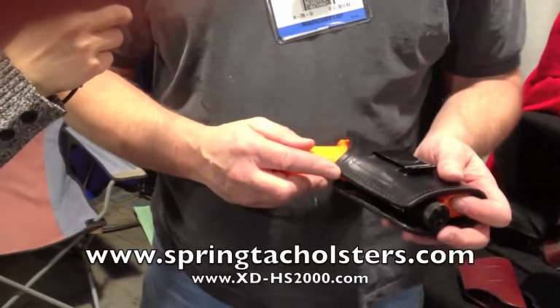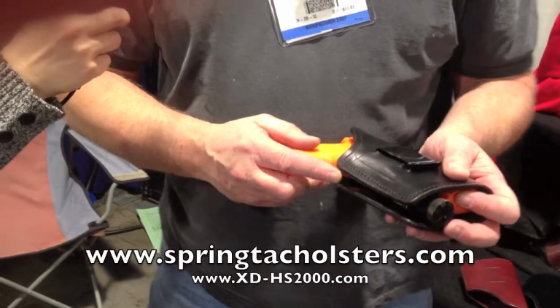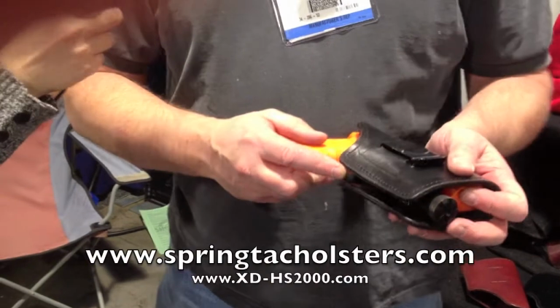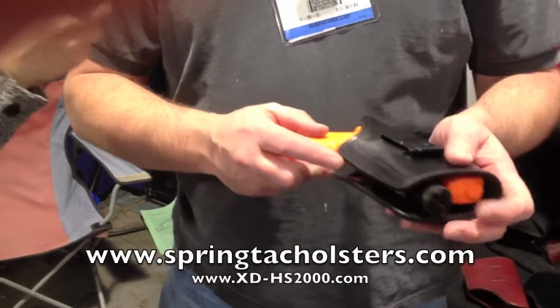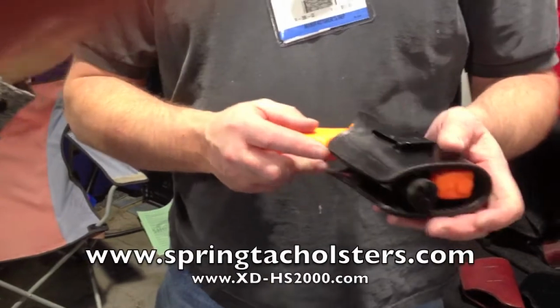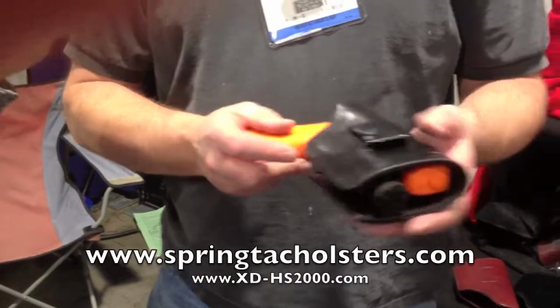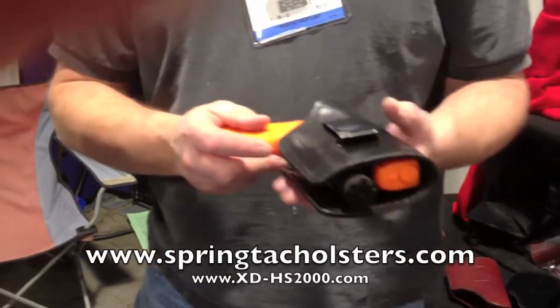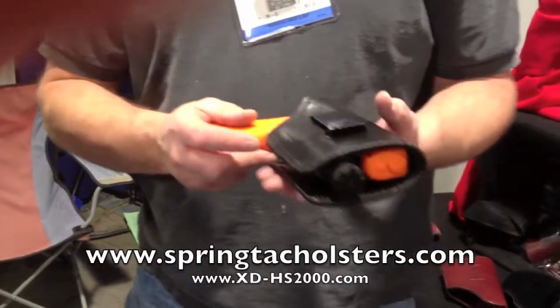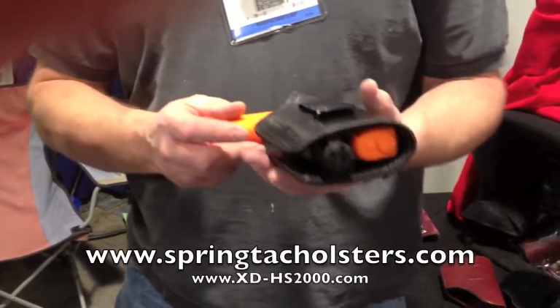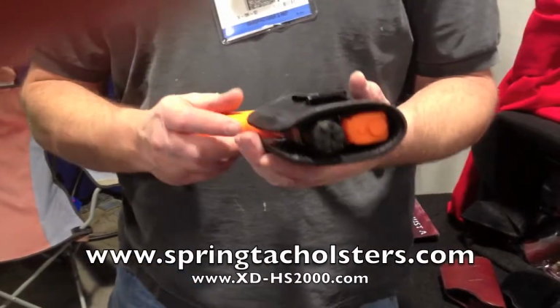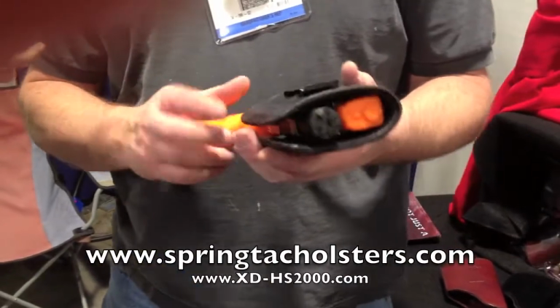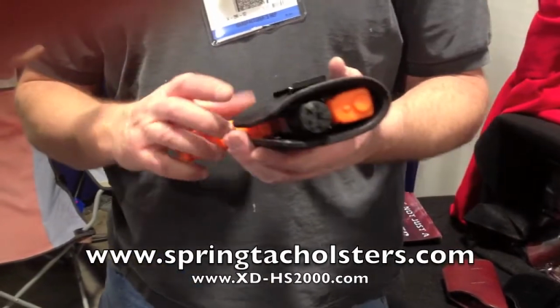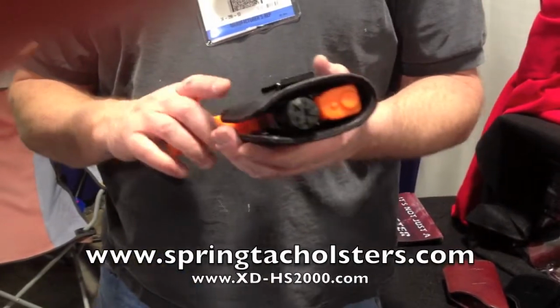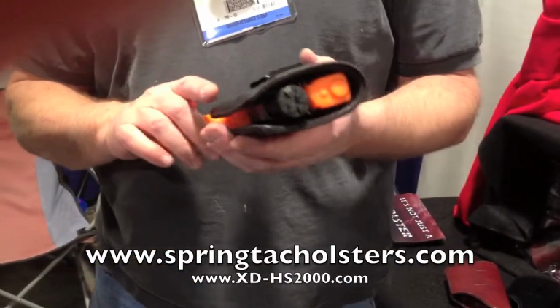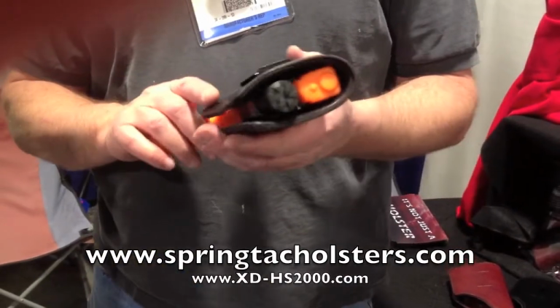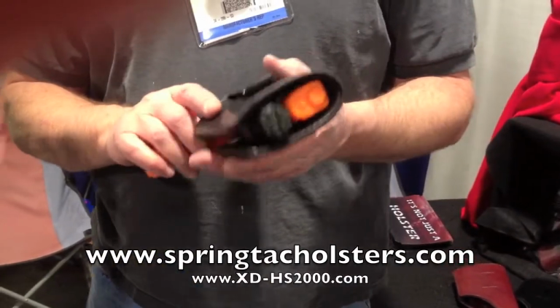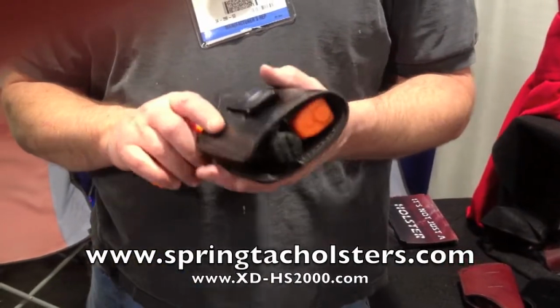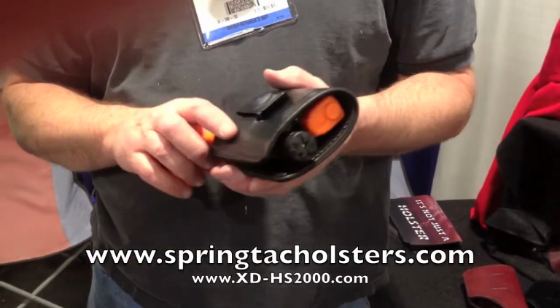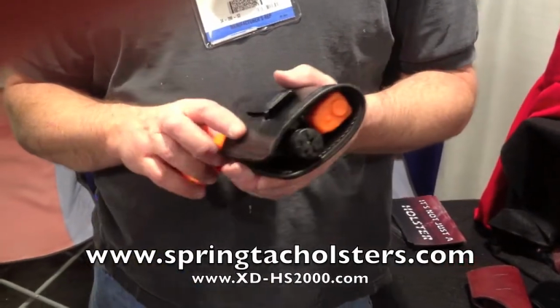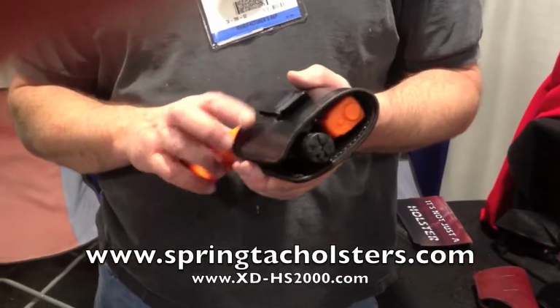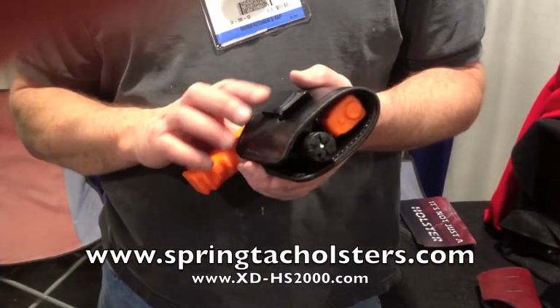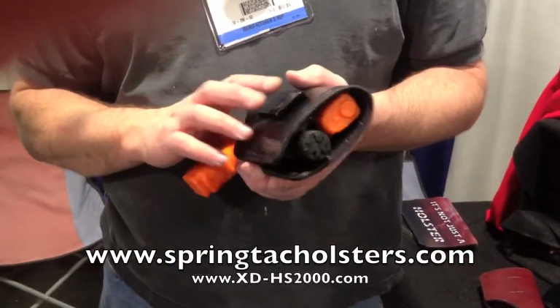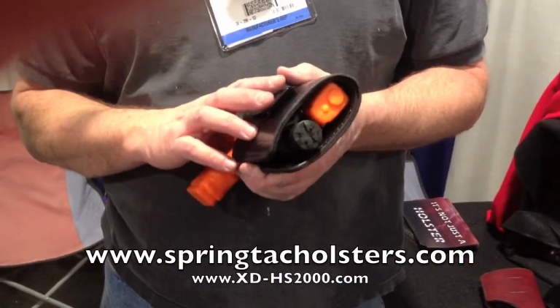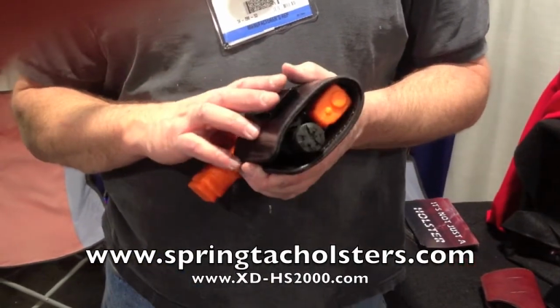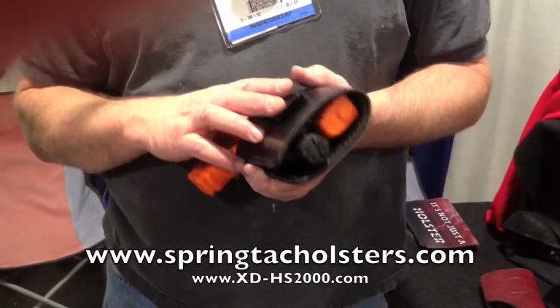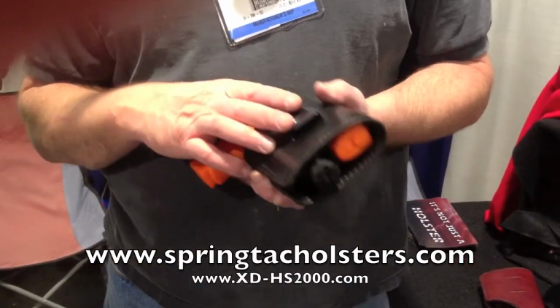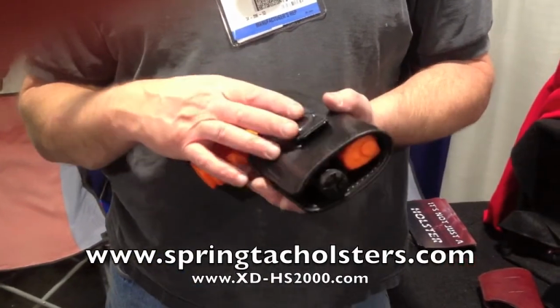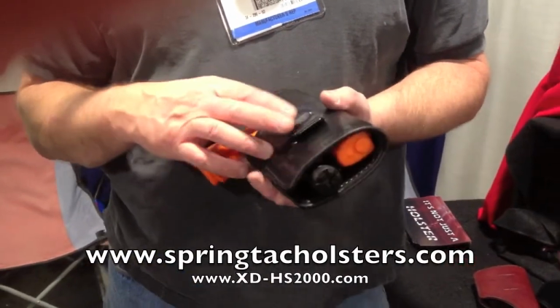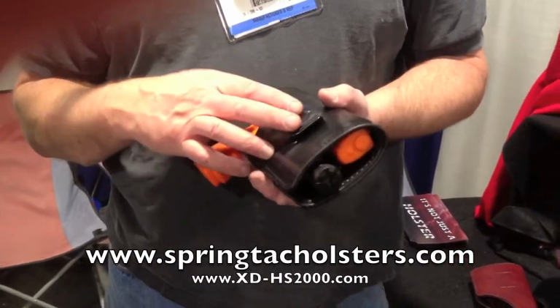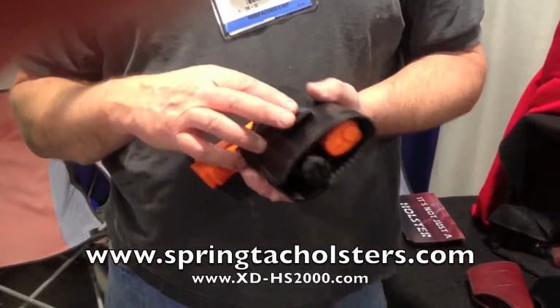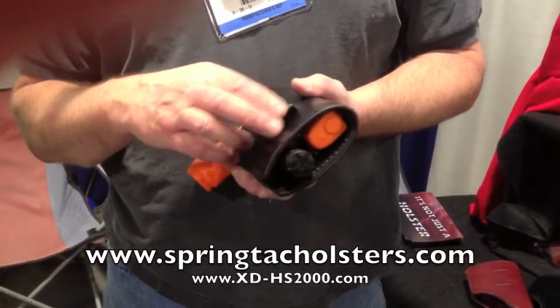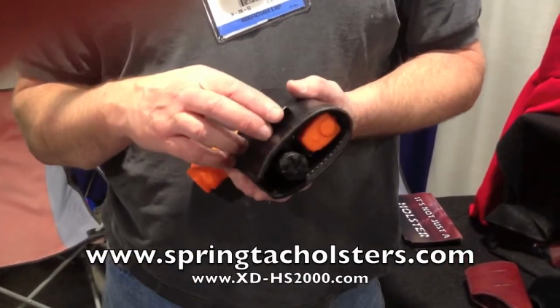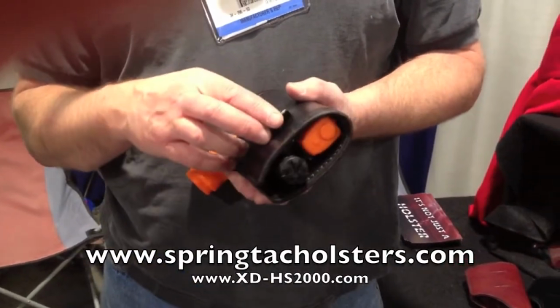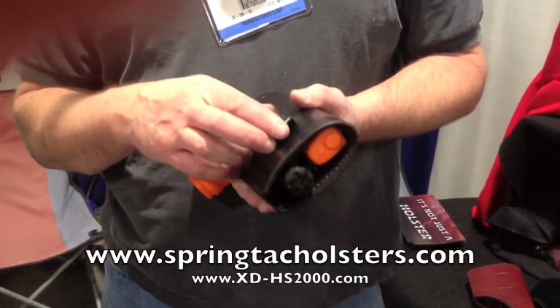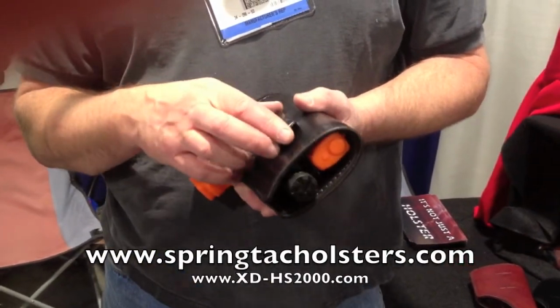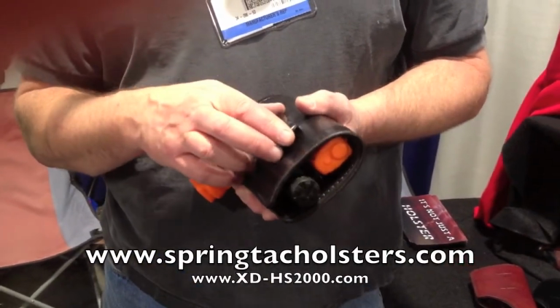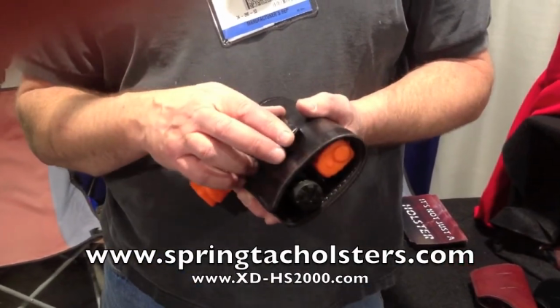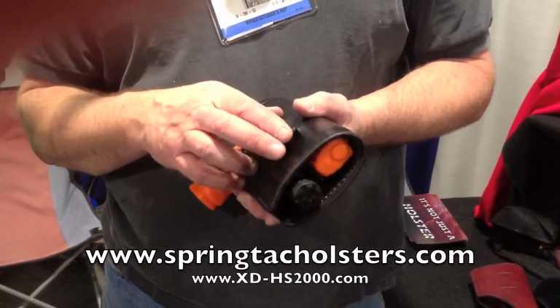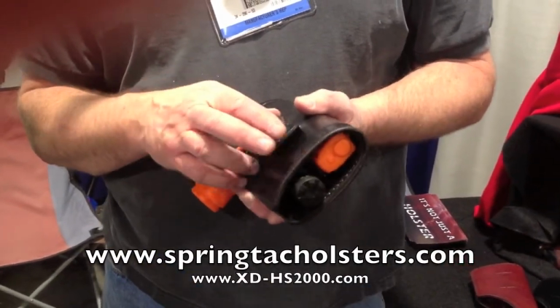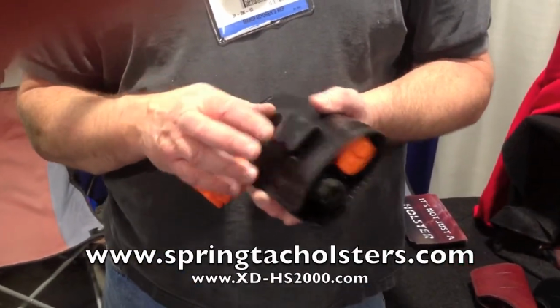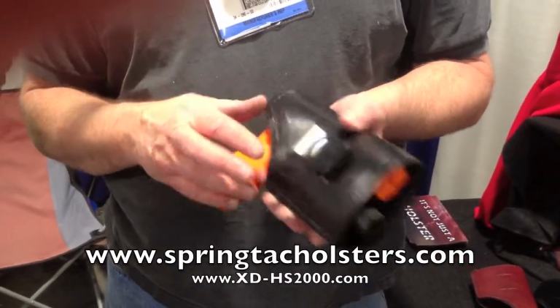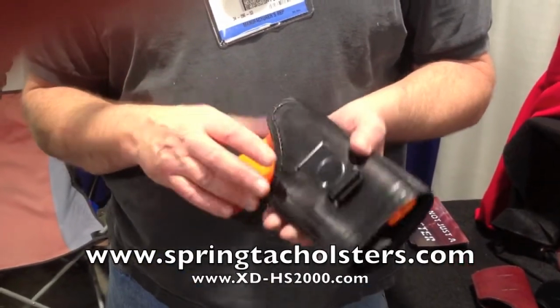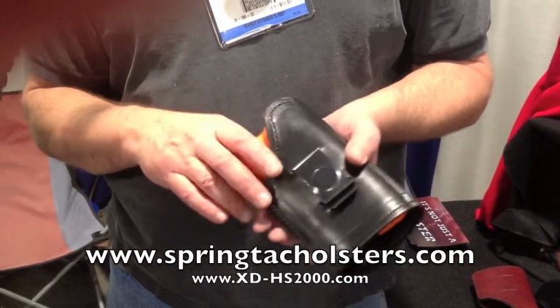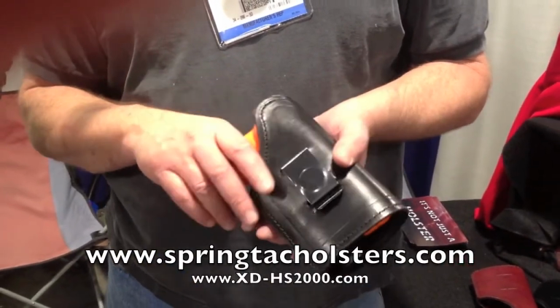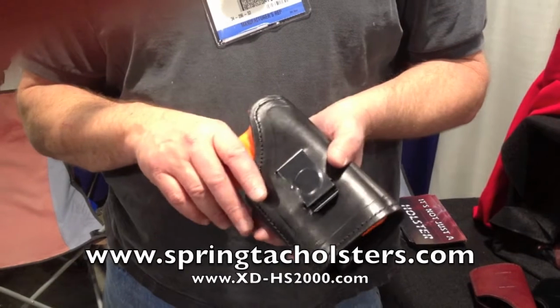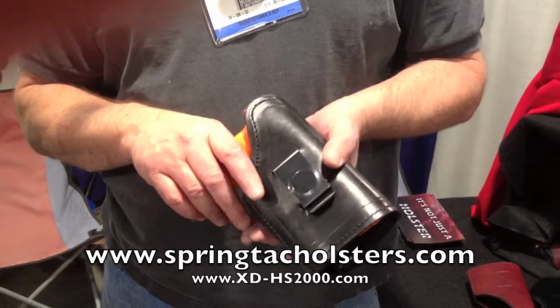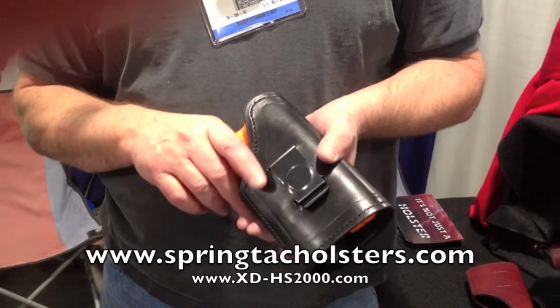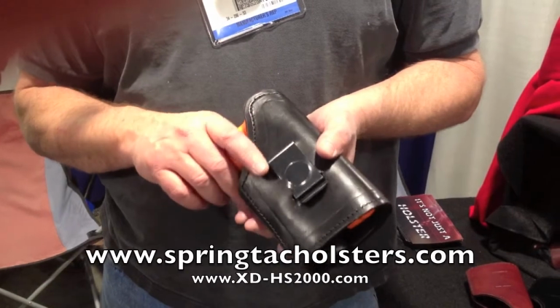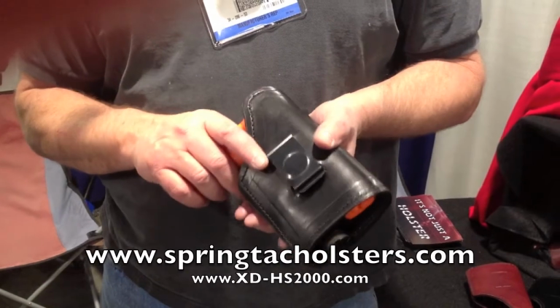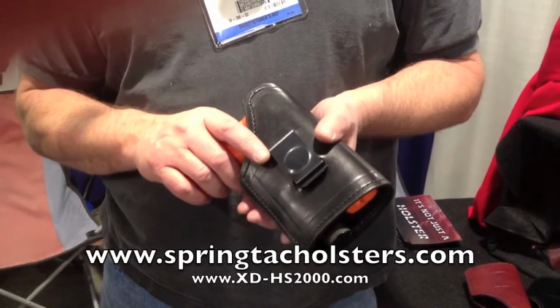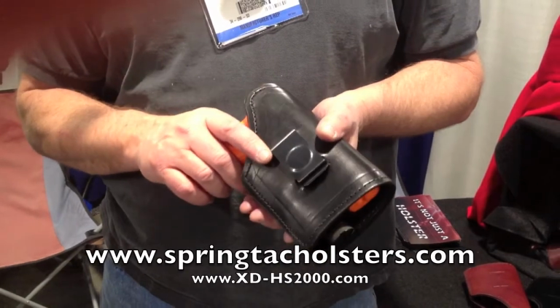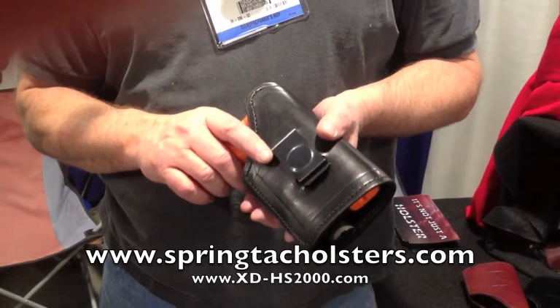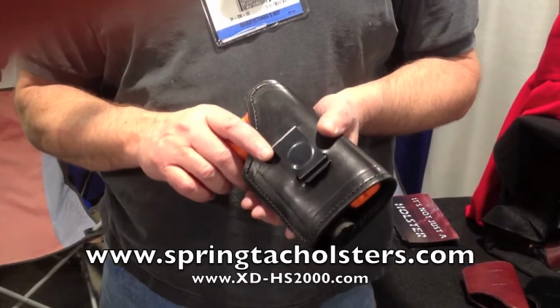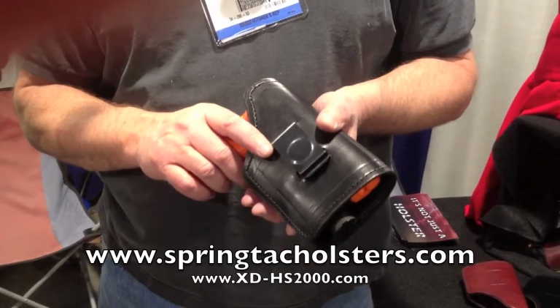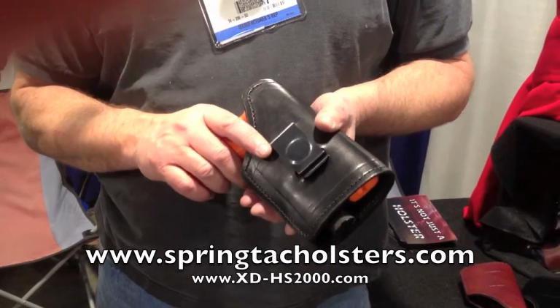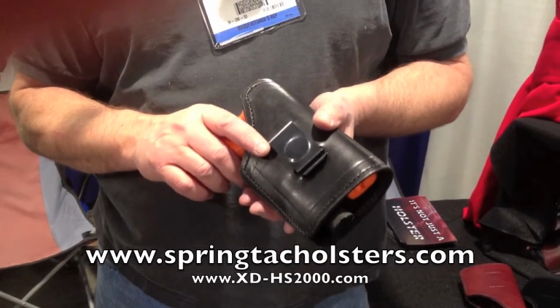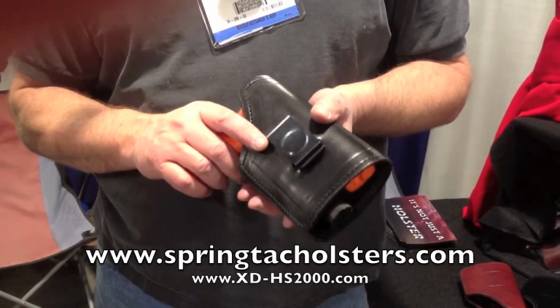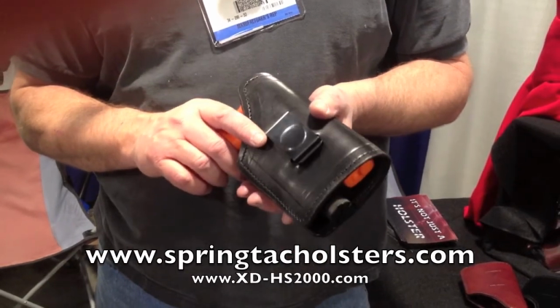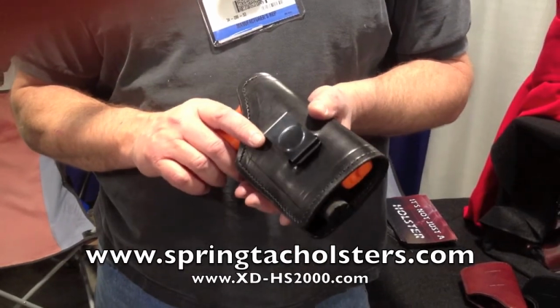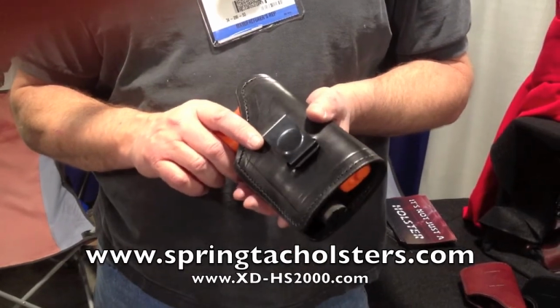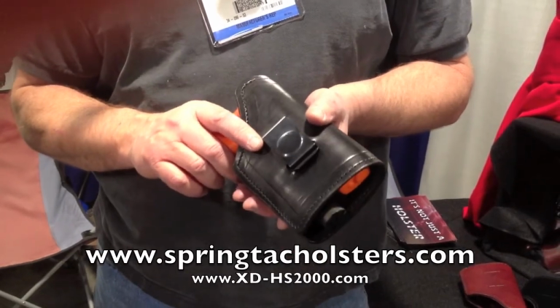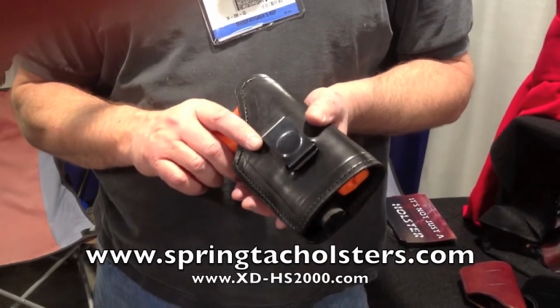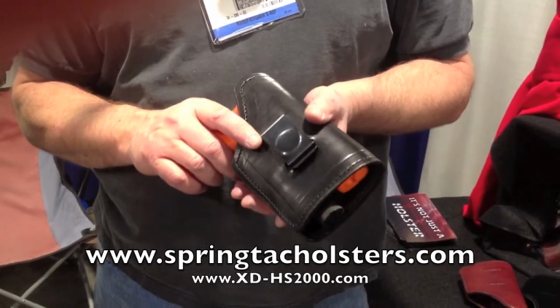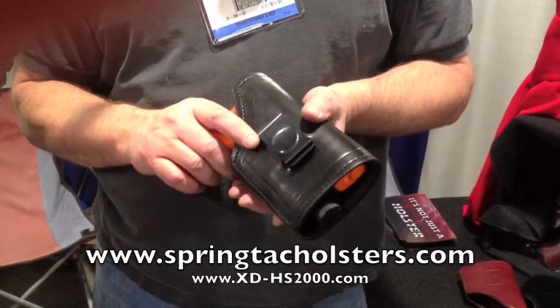Our website is Springtac Holsters — www.springtacholsters.com.